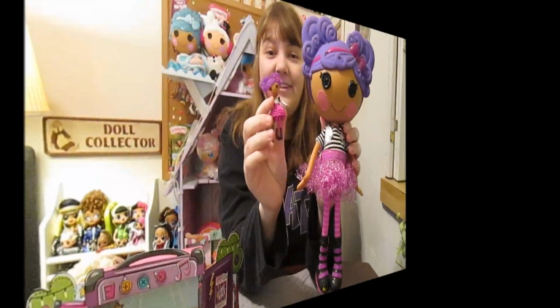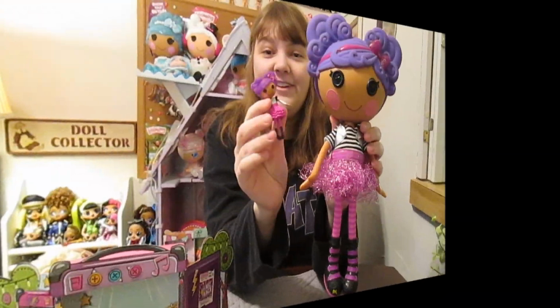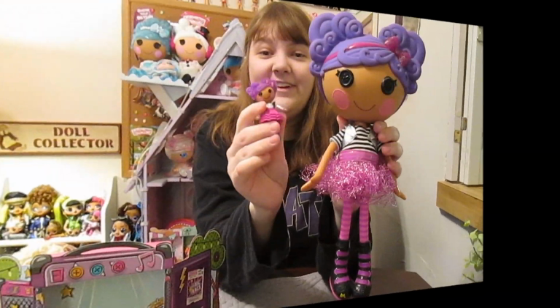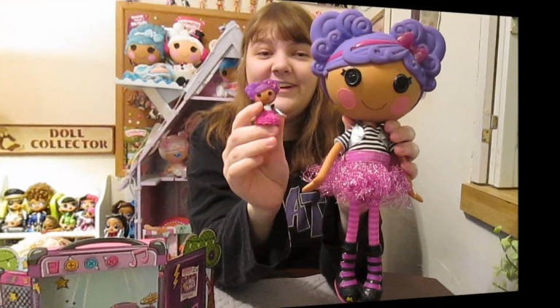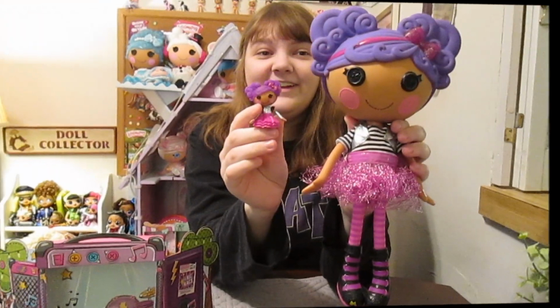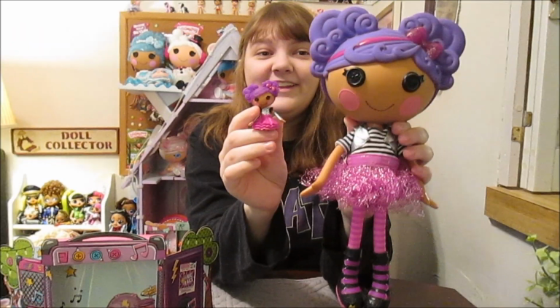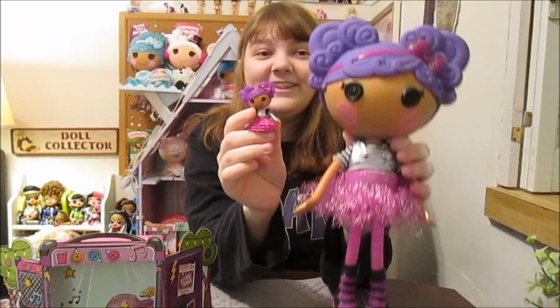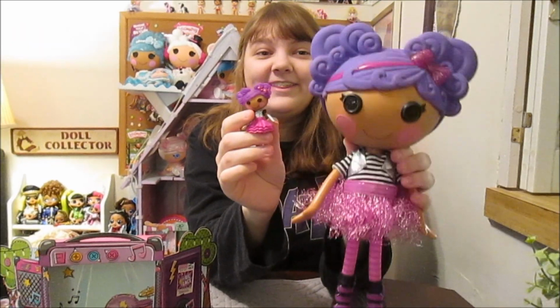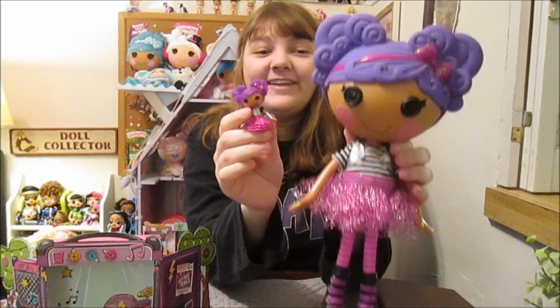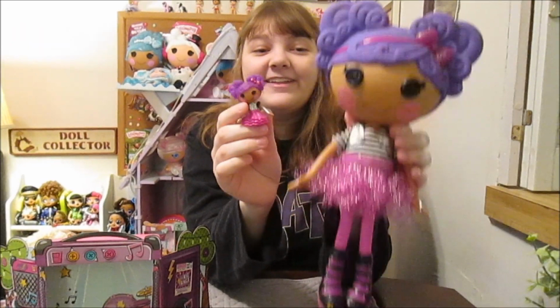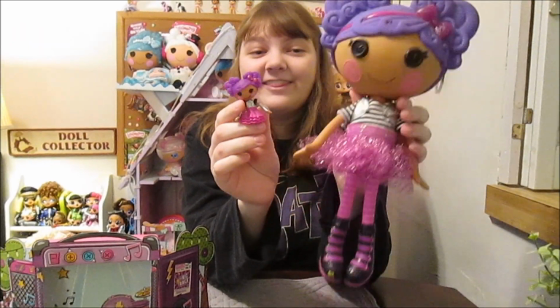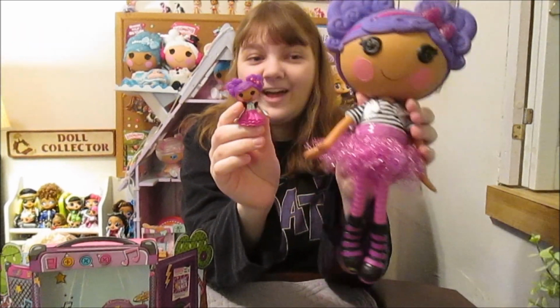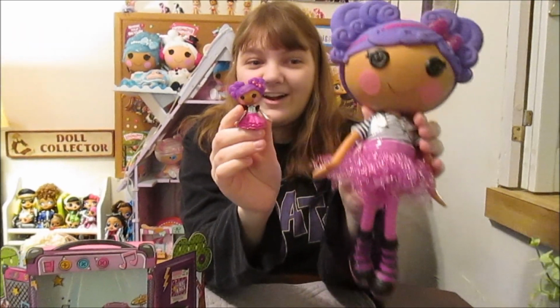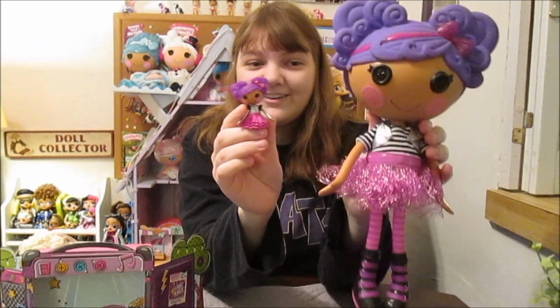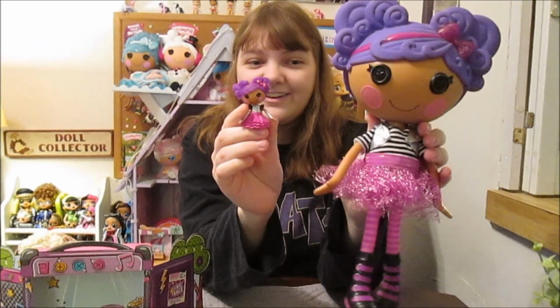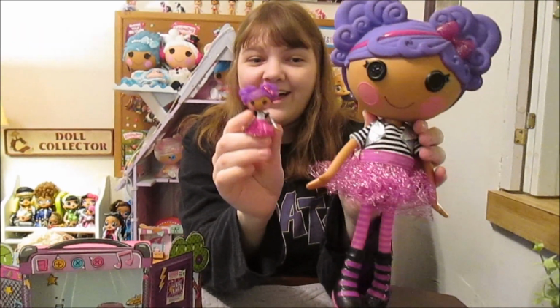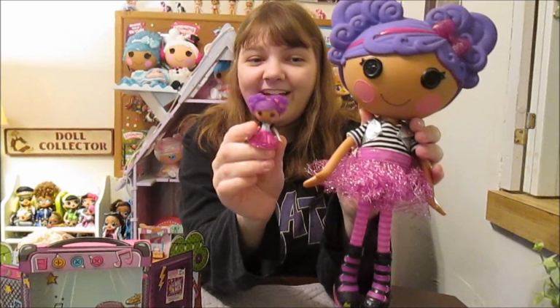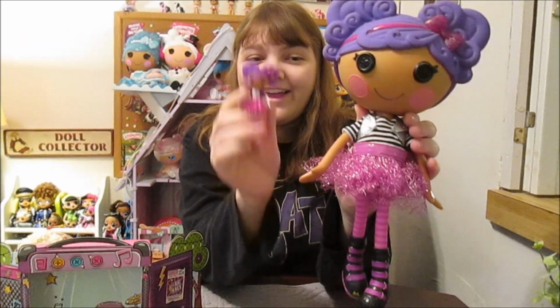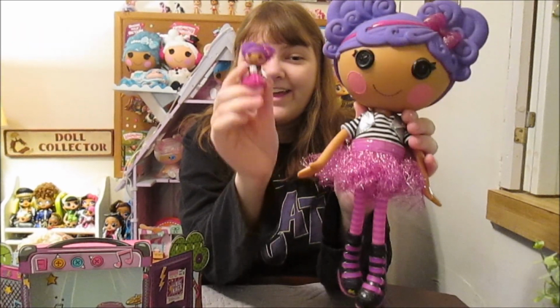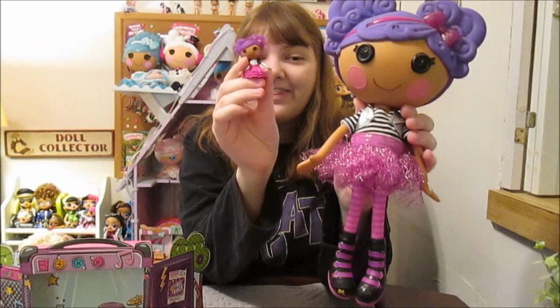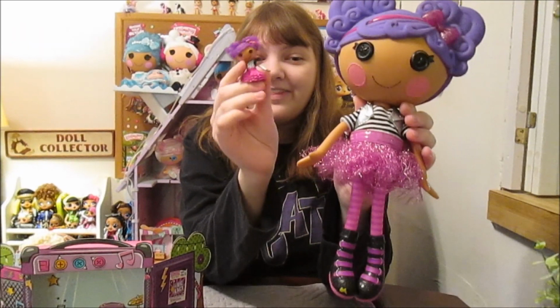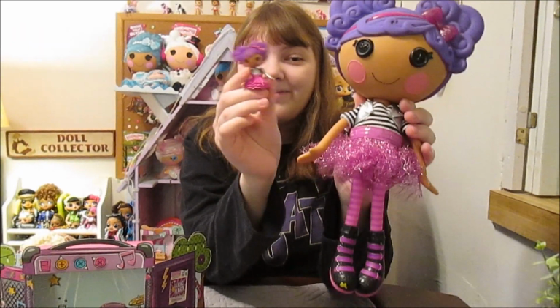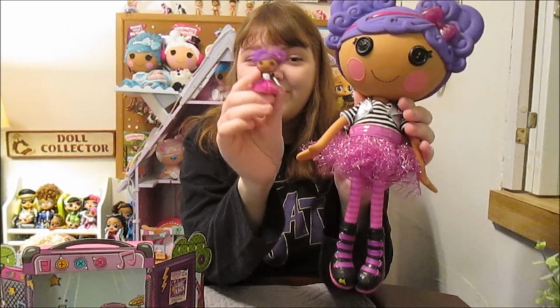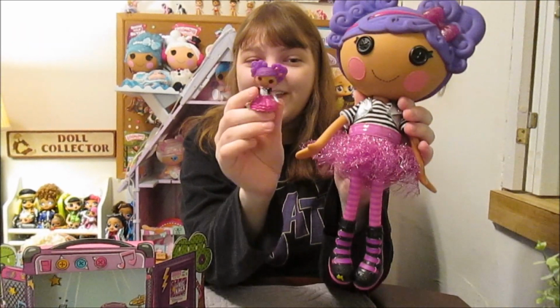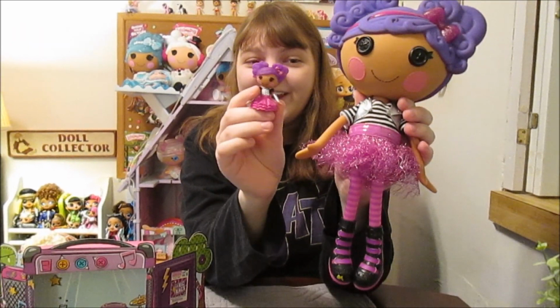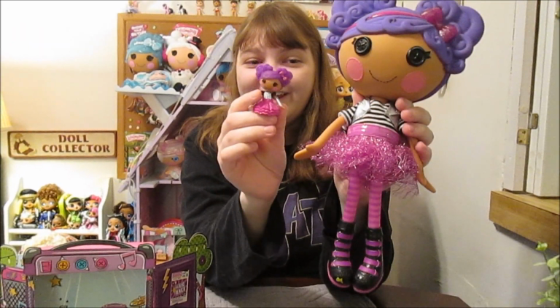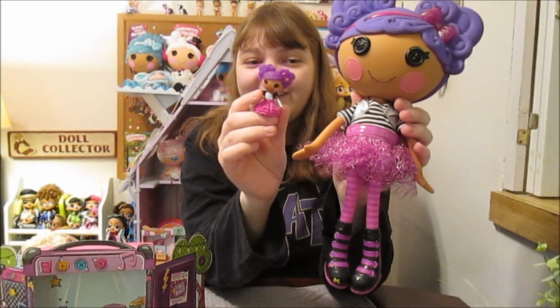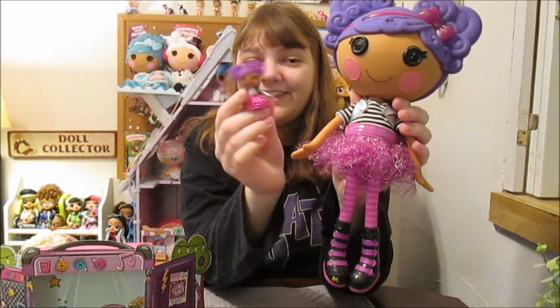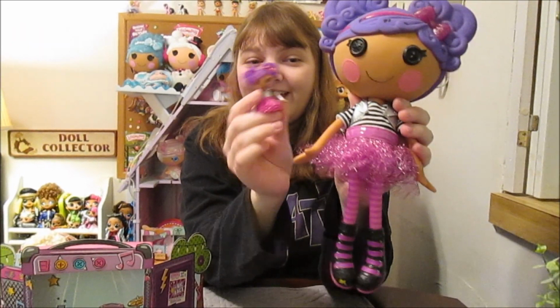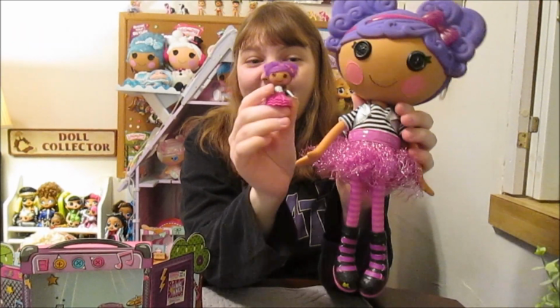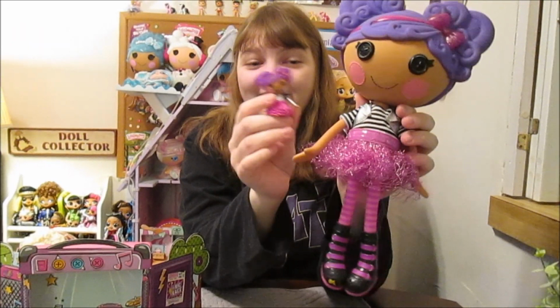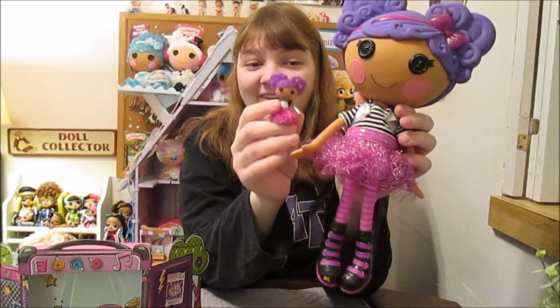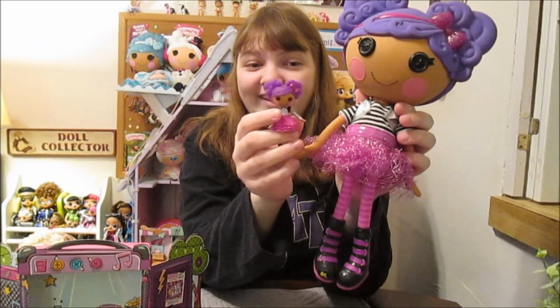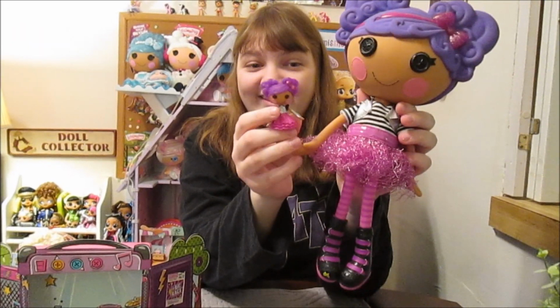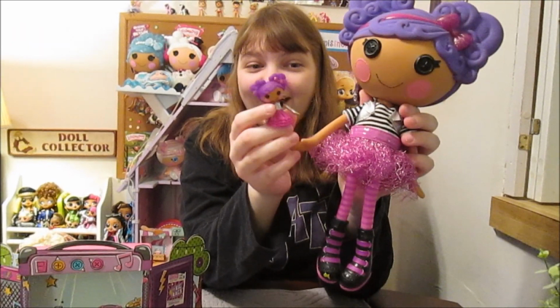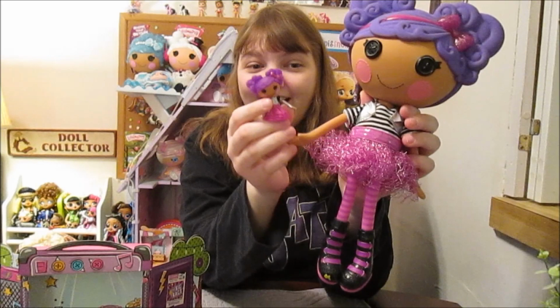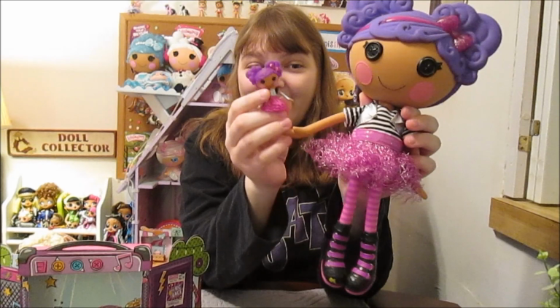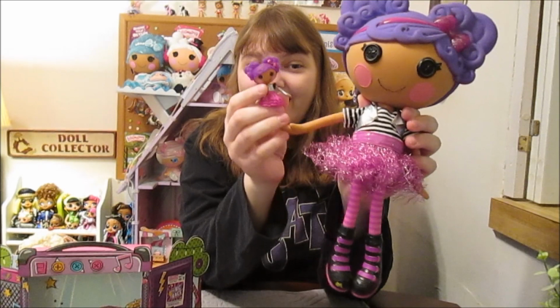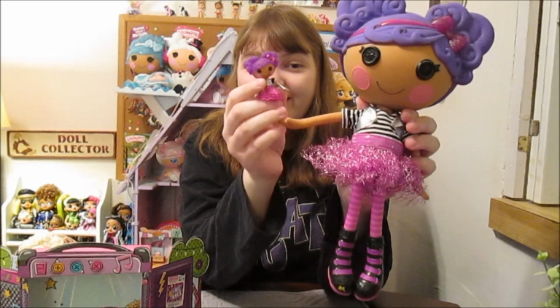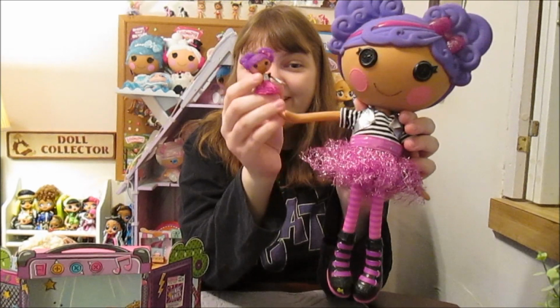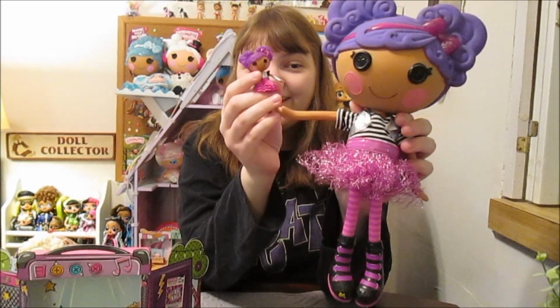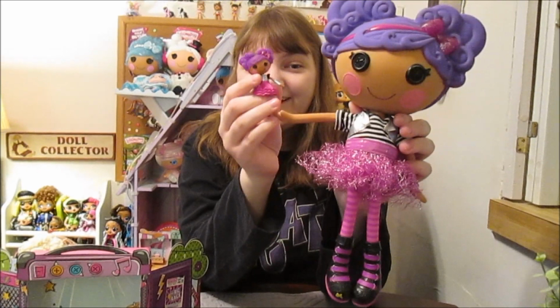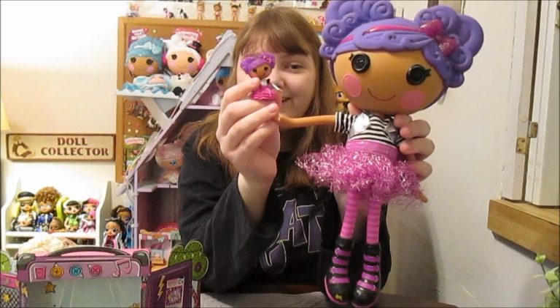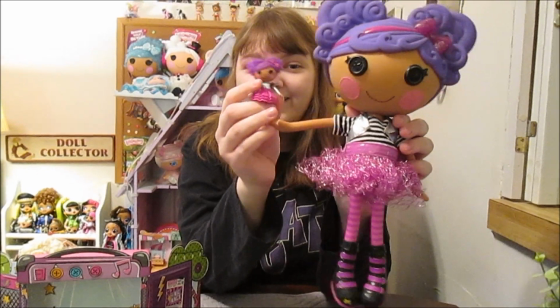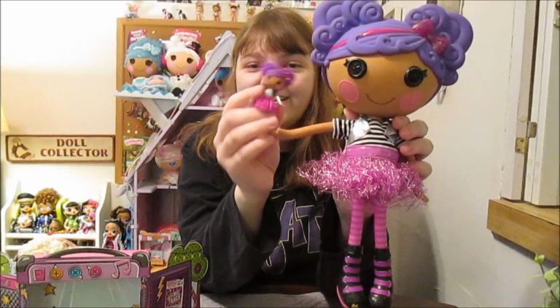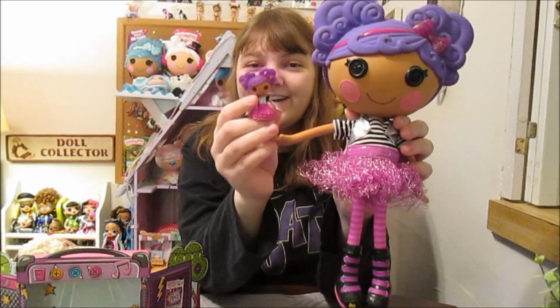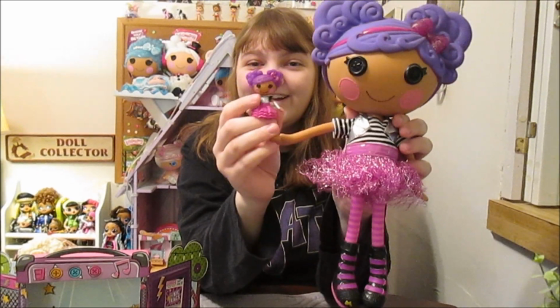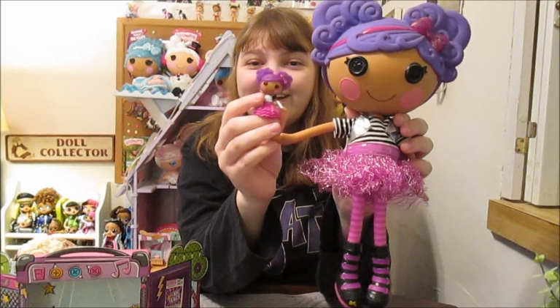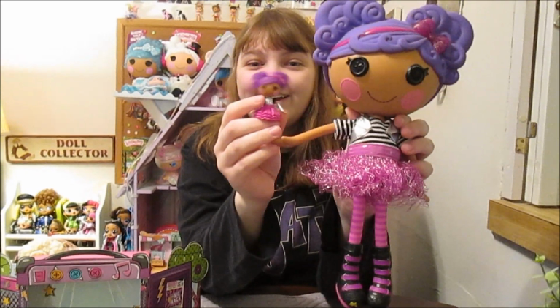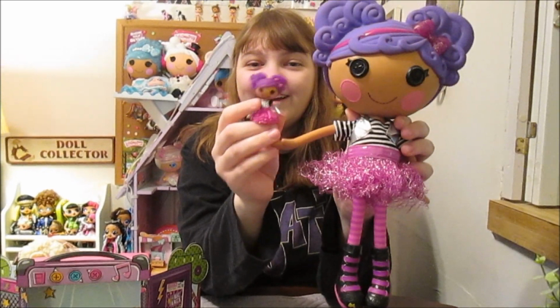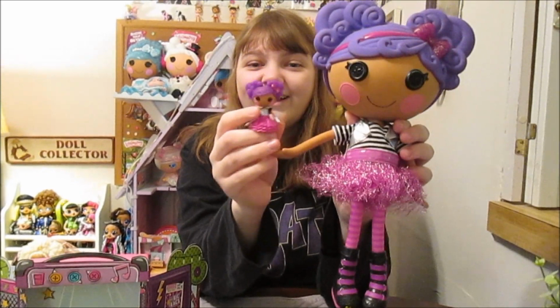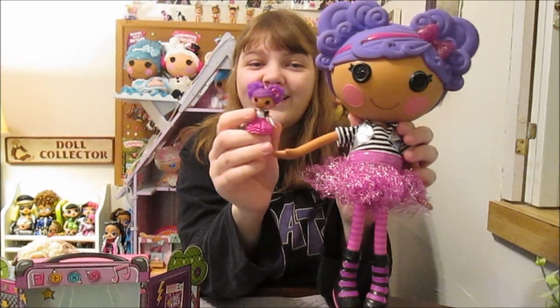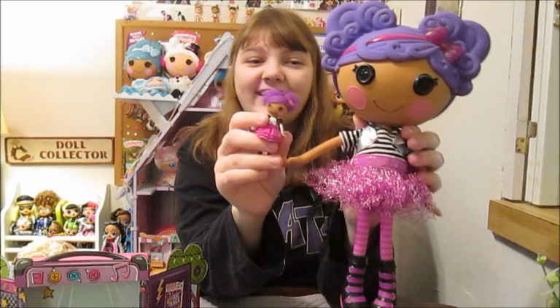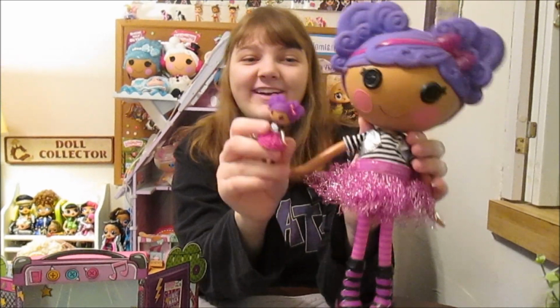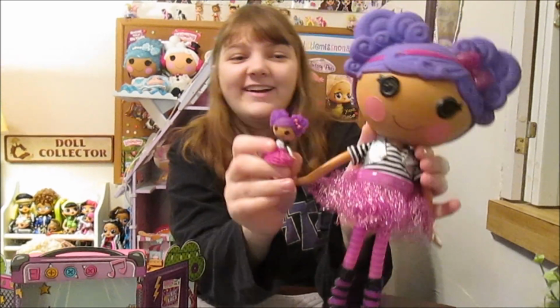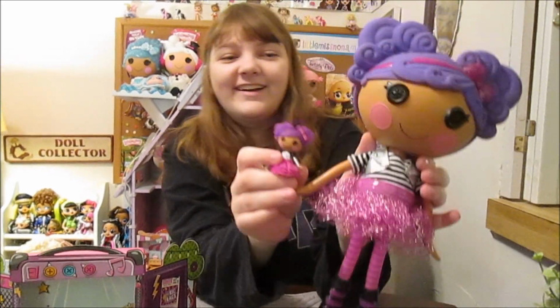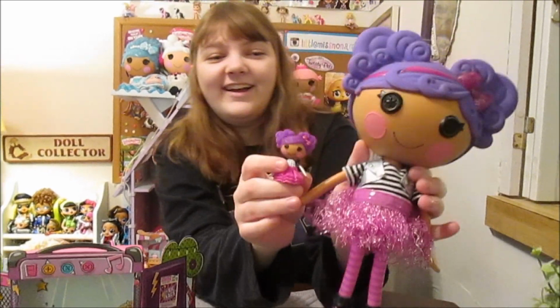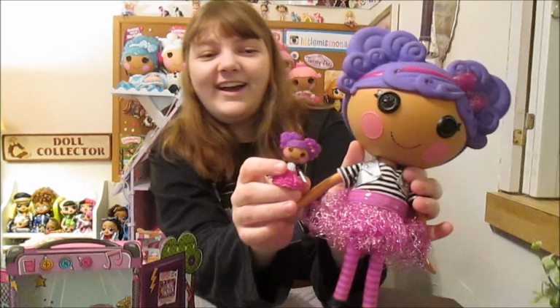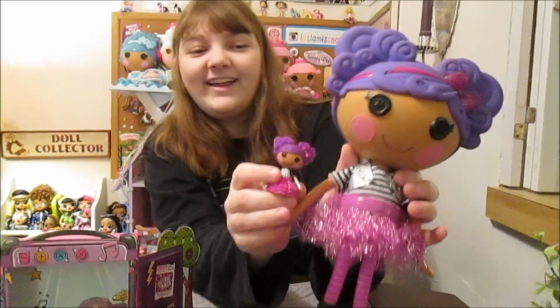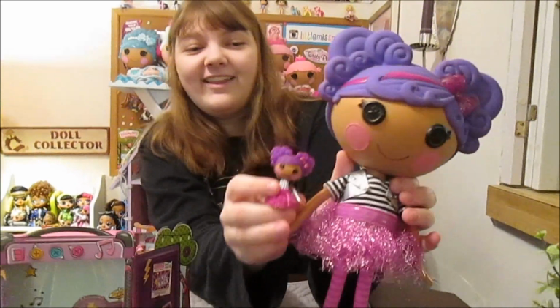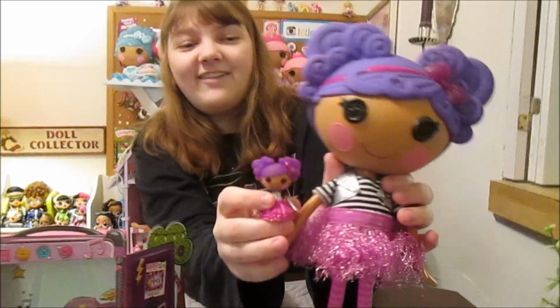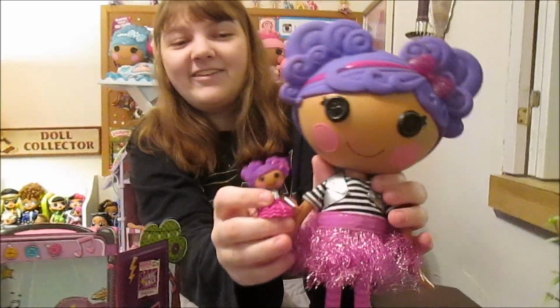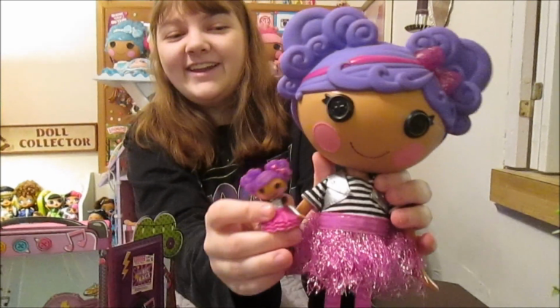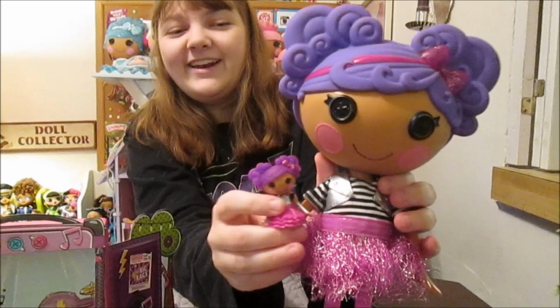So here is the large doll and the mini side by side. So cute — I love it.